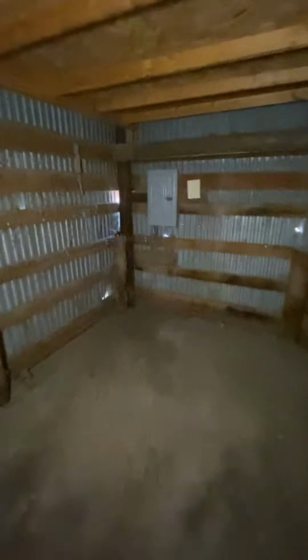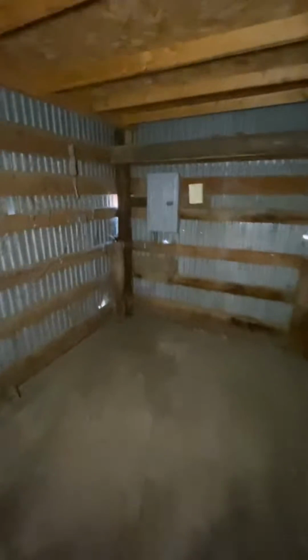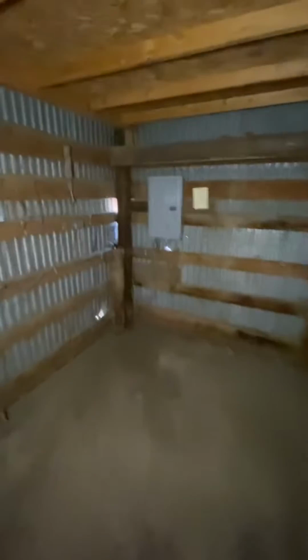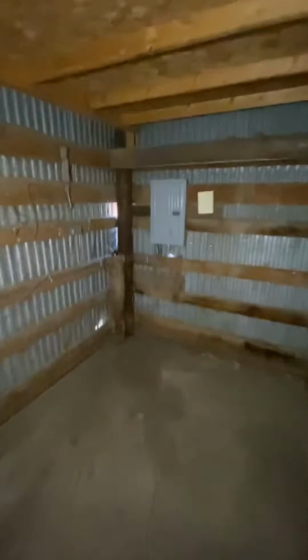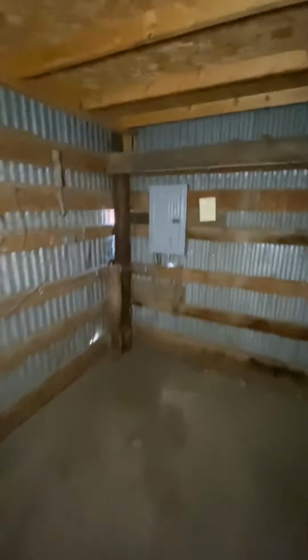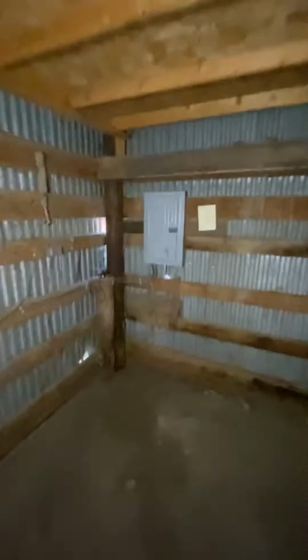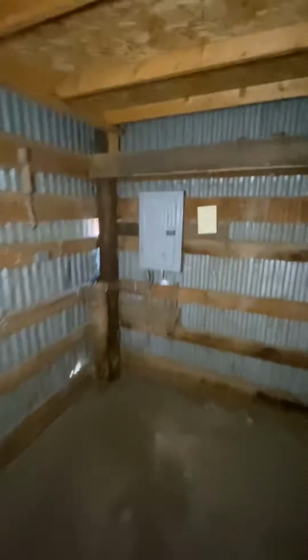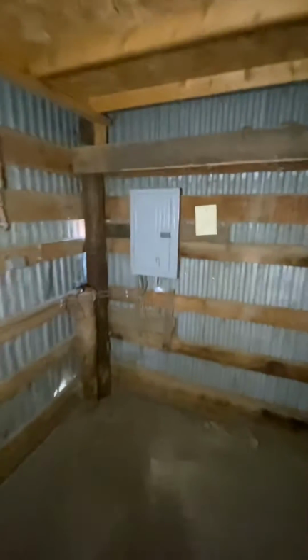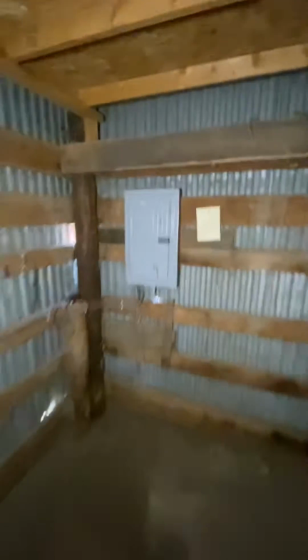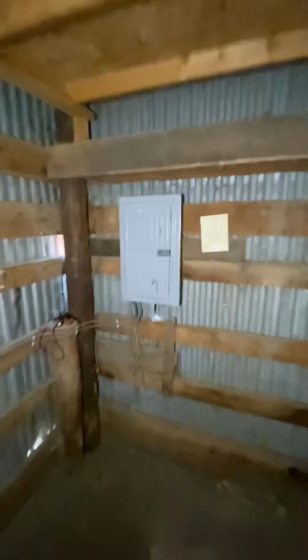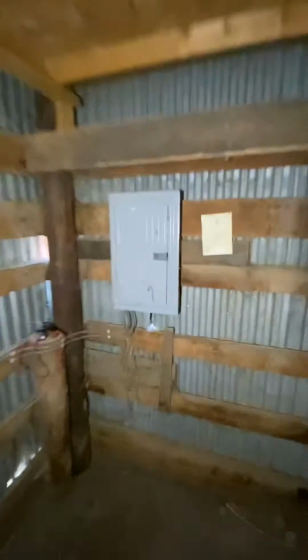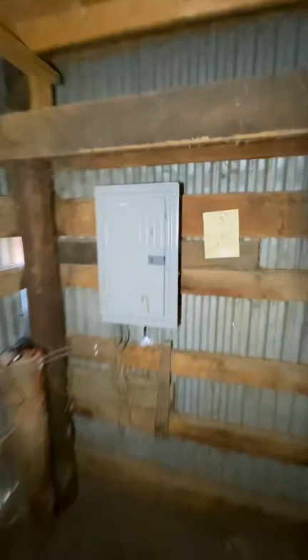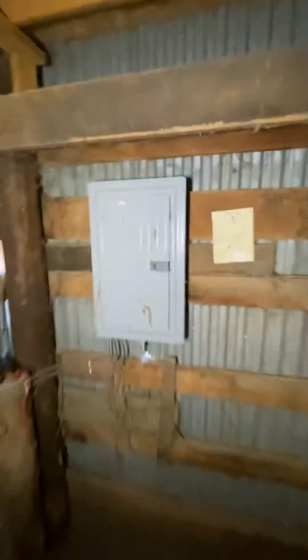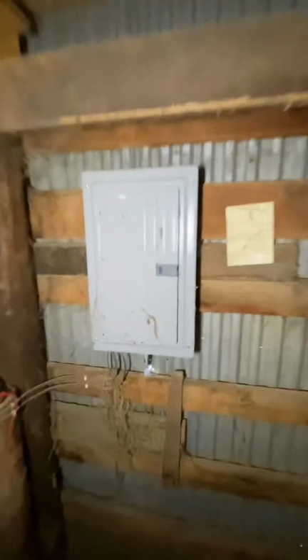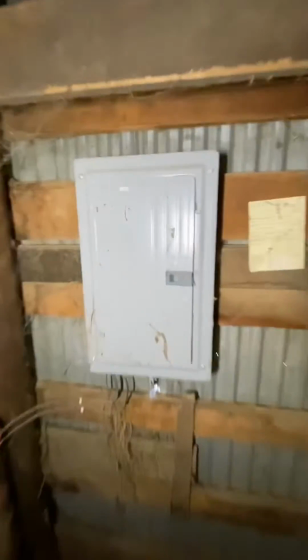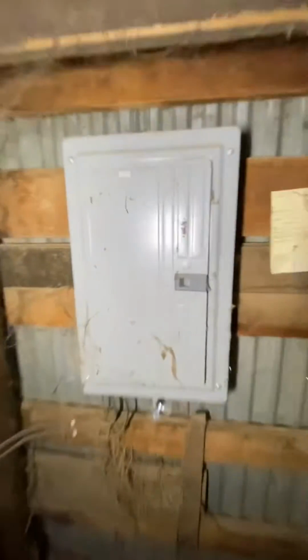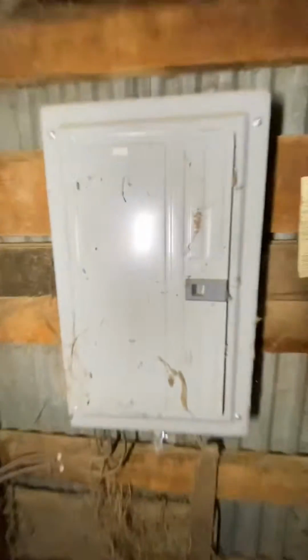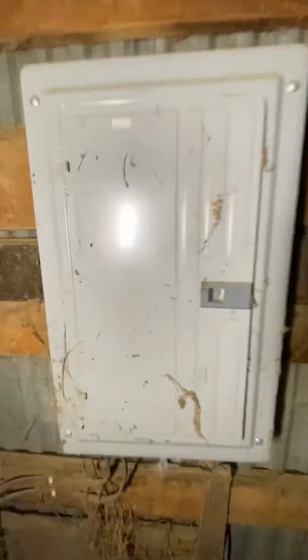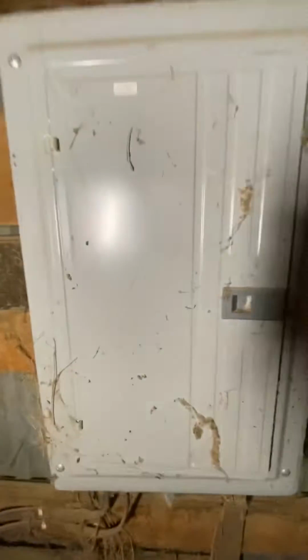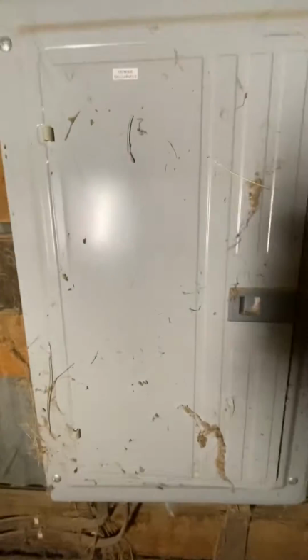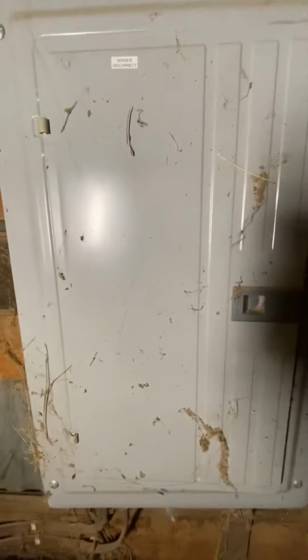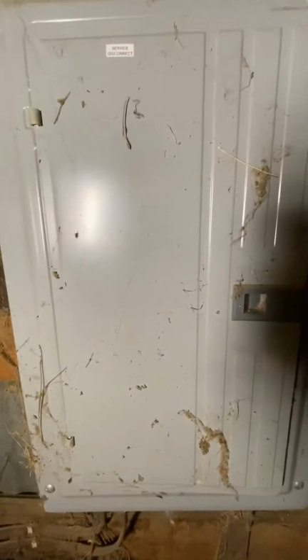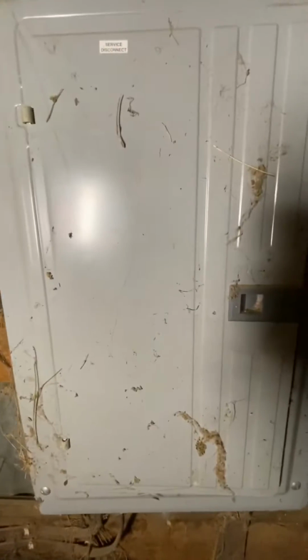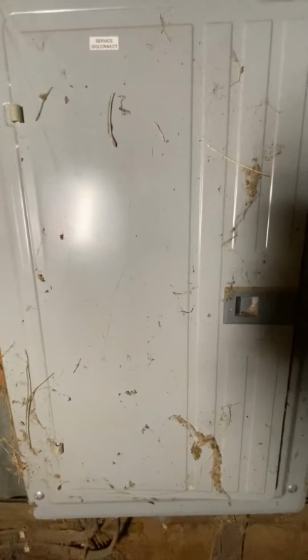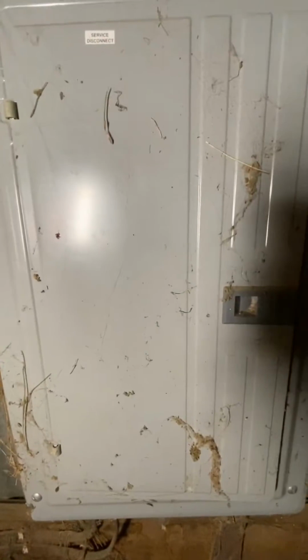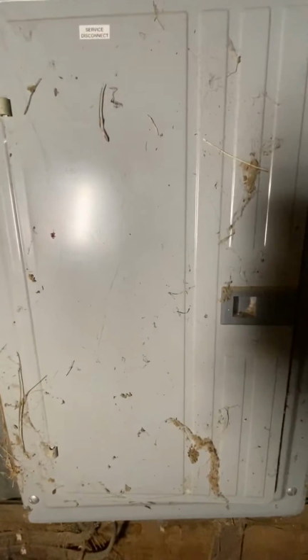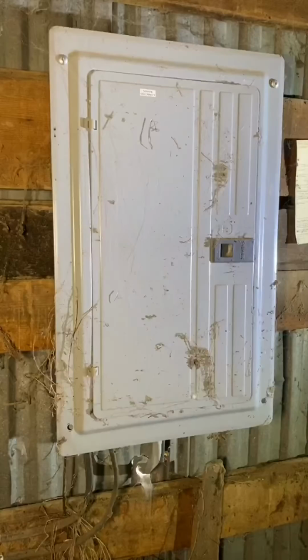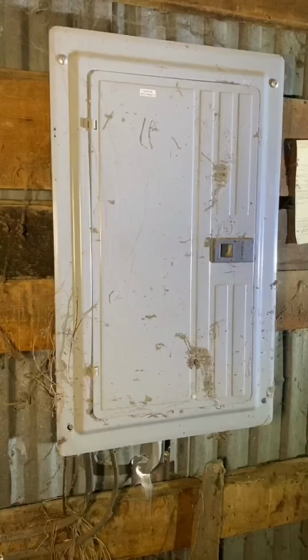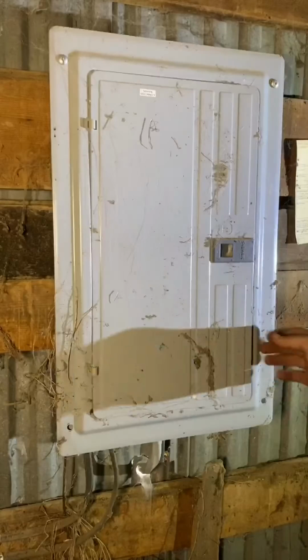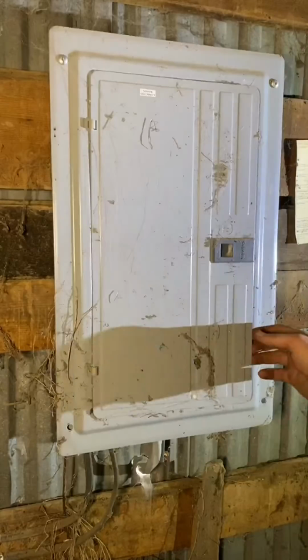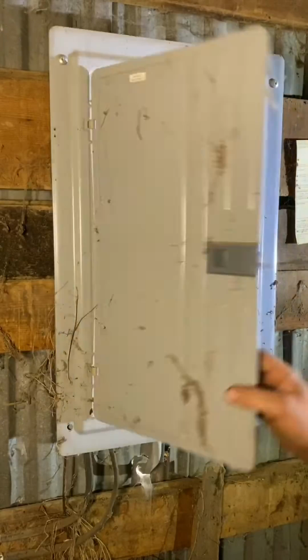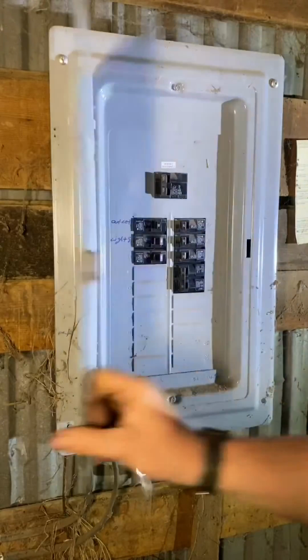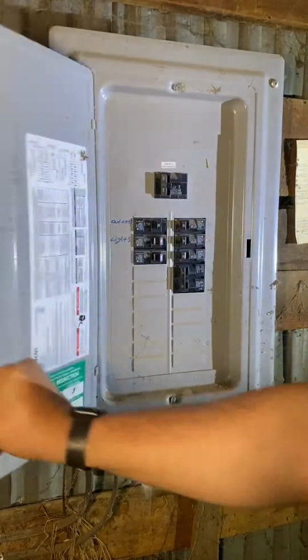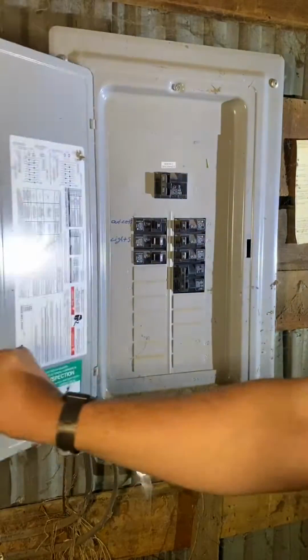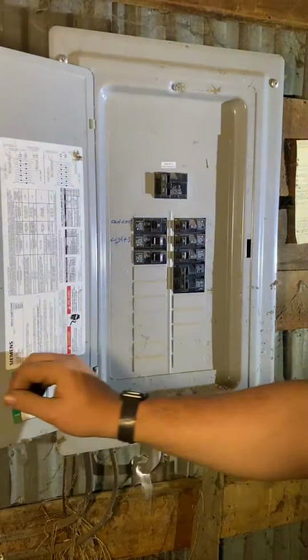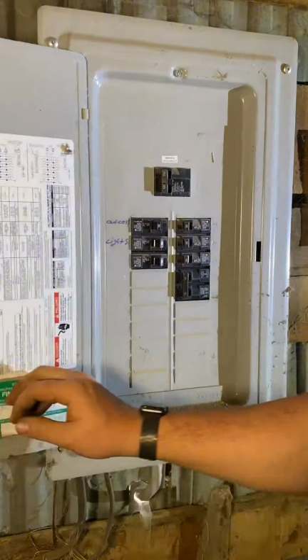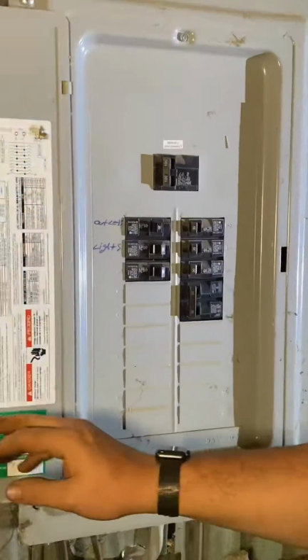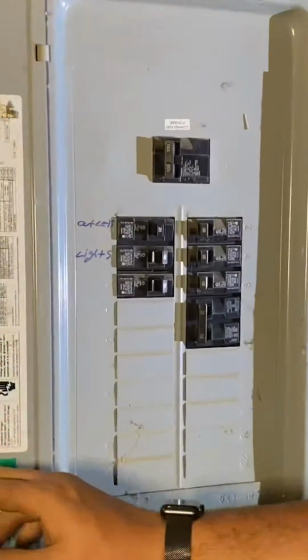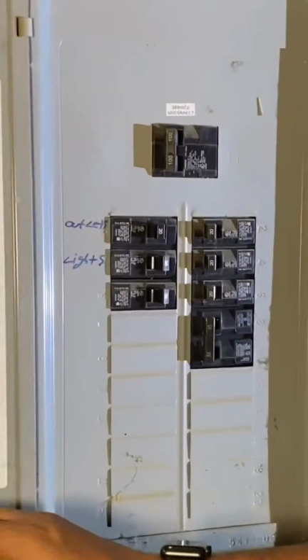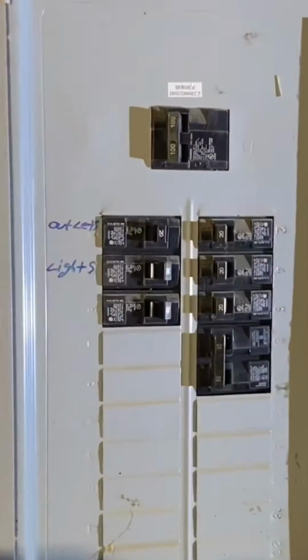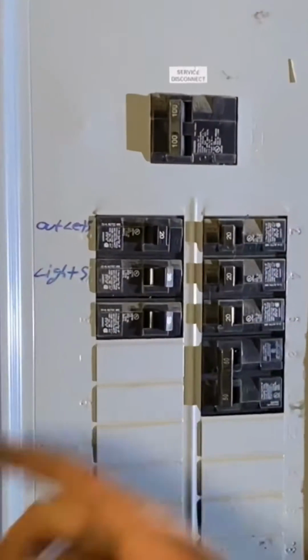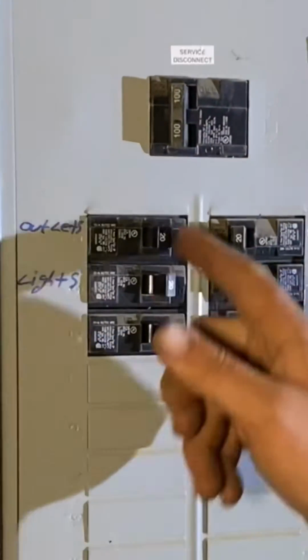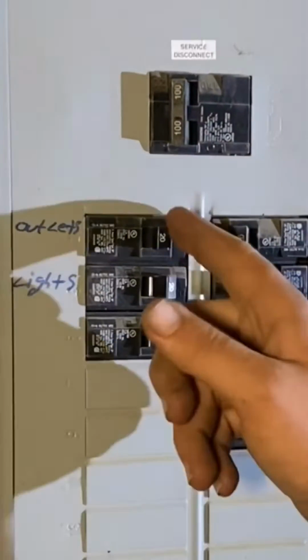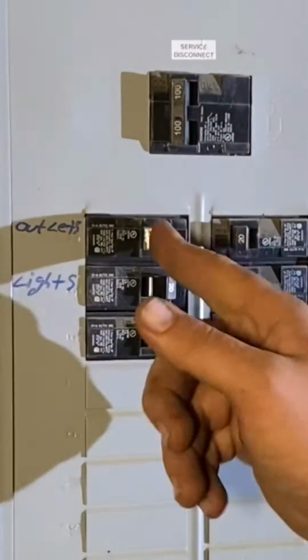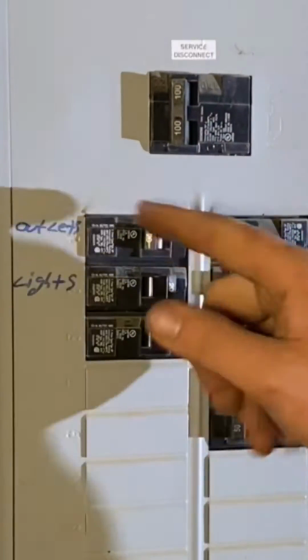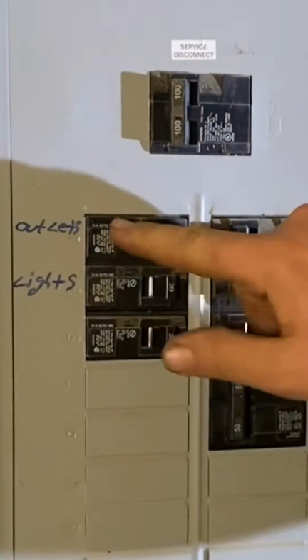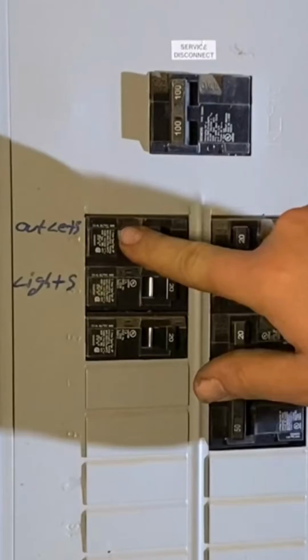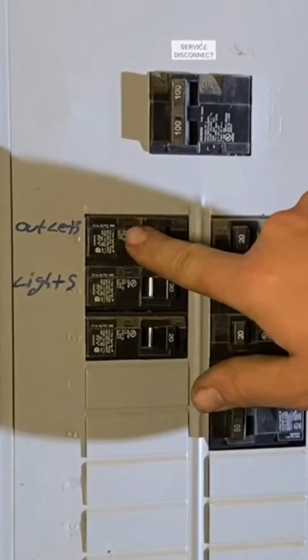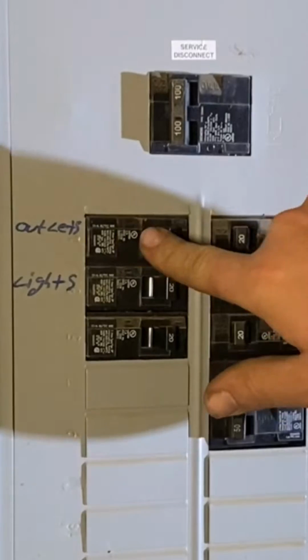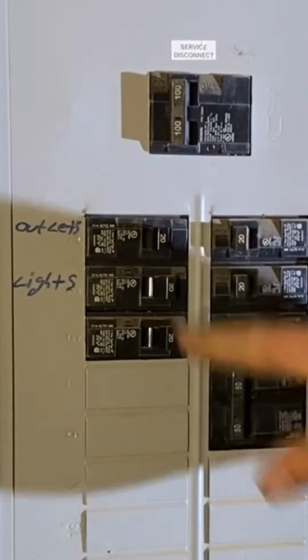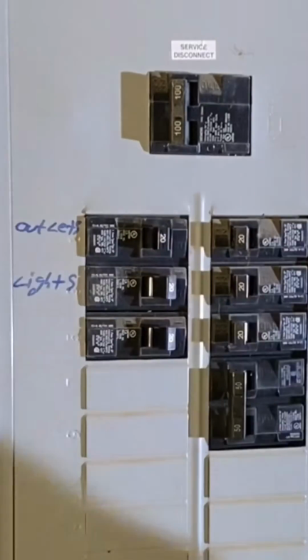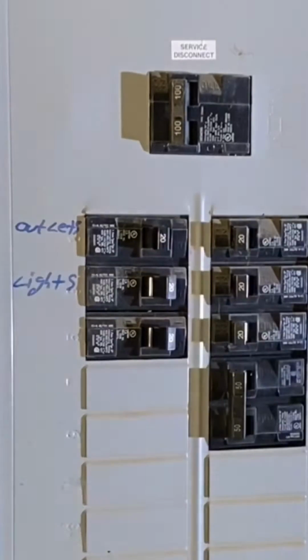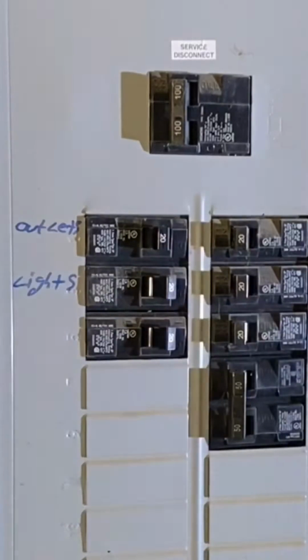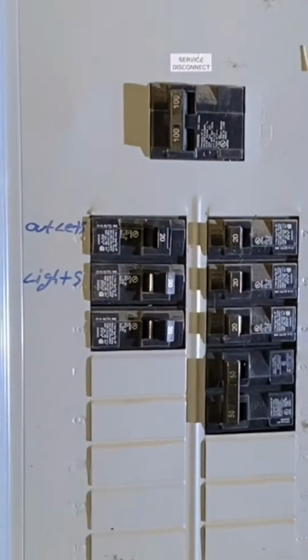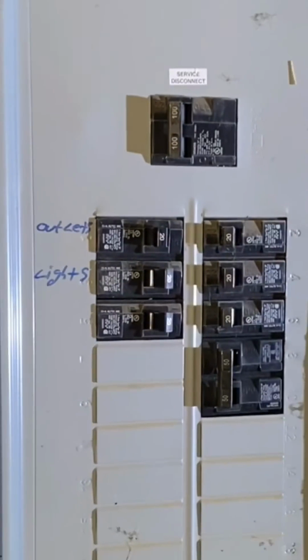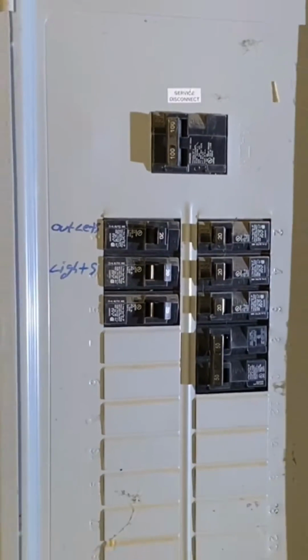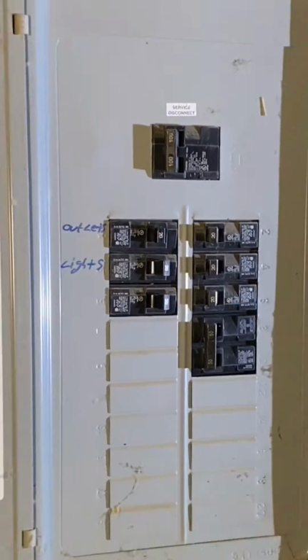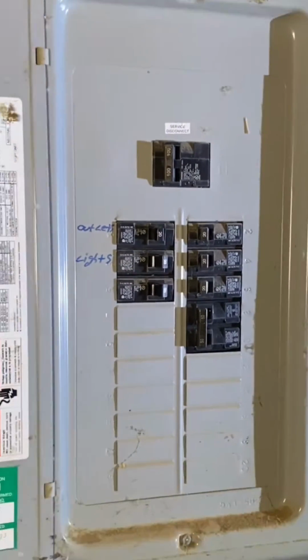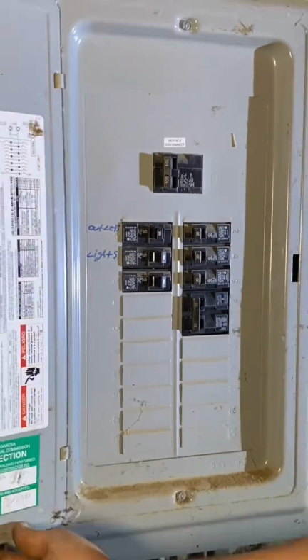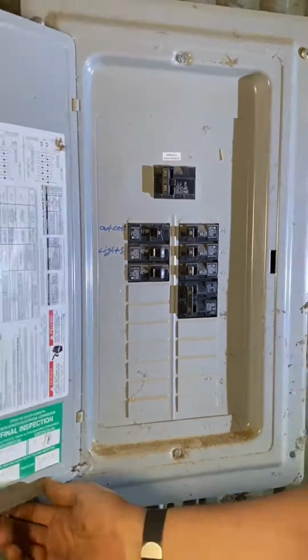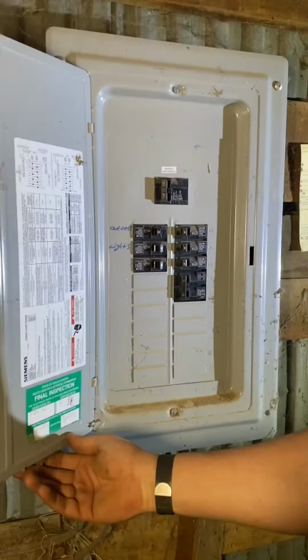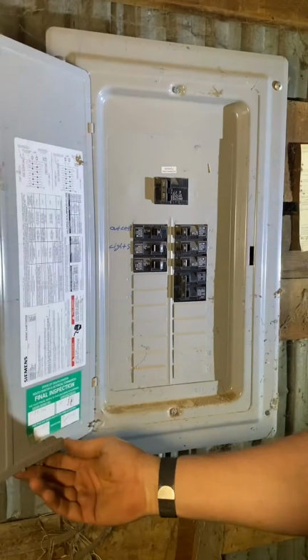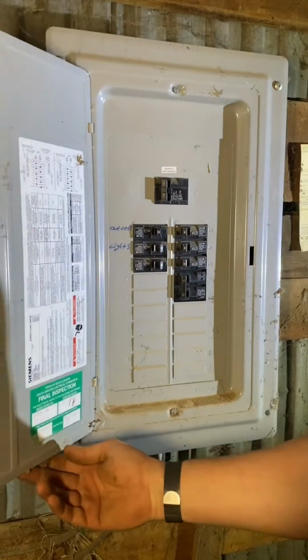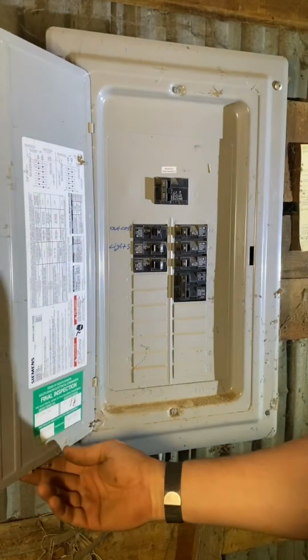Got a work order for a storage shed where a breaker keeps tripping. I test it for myself and sure enough the breaker trips.